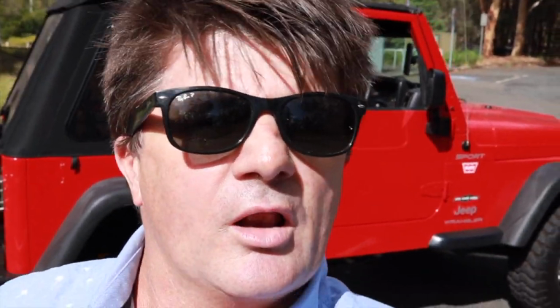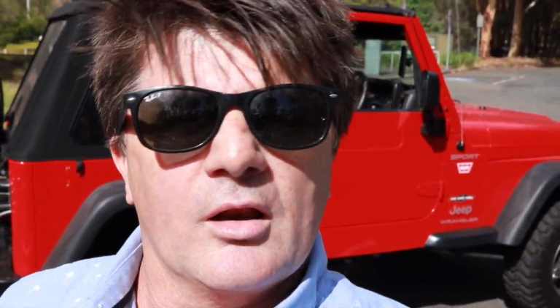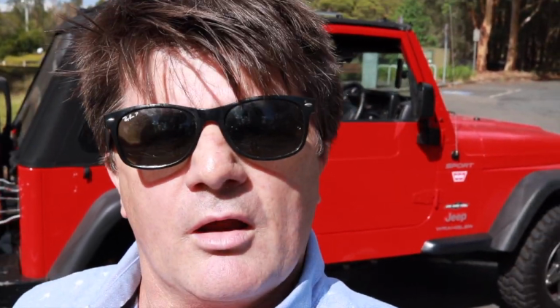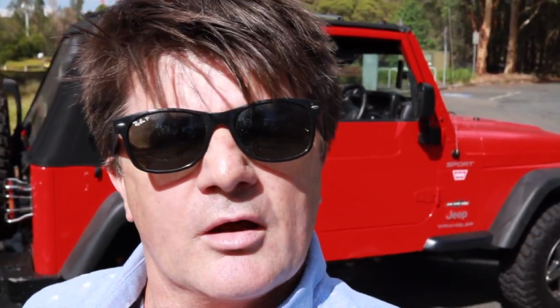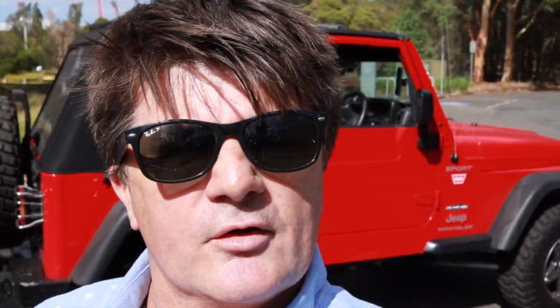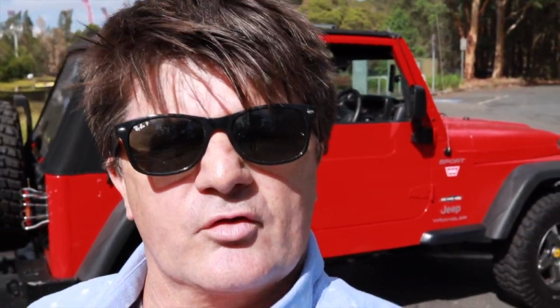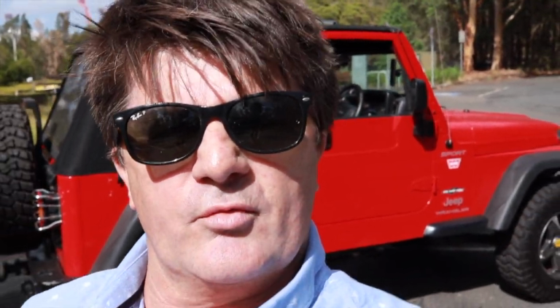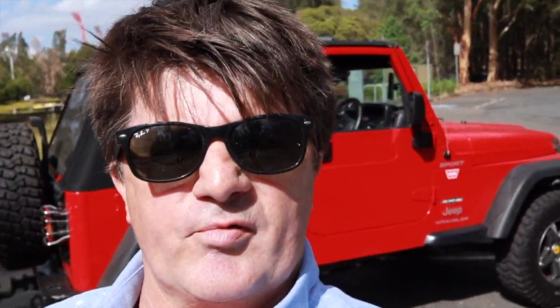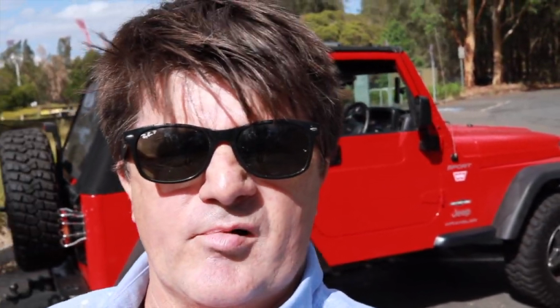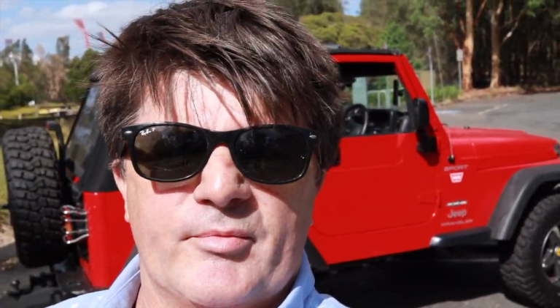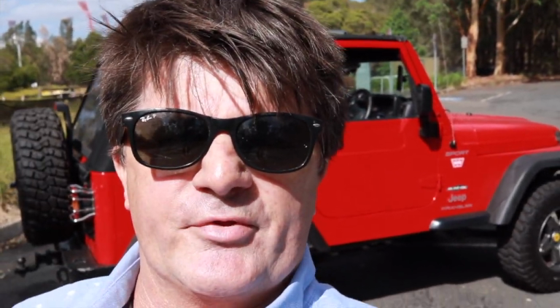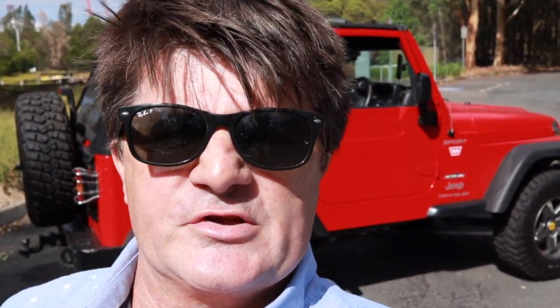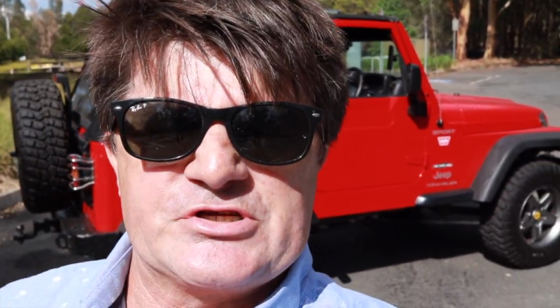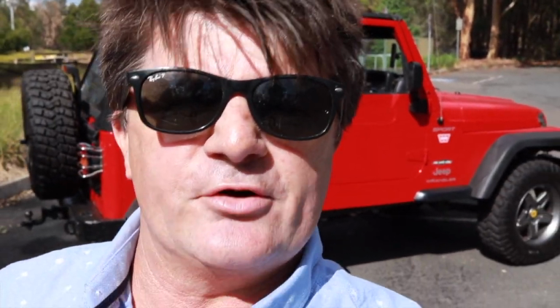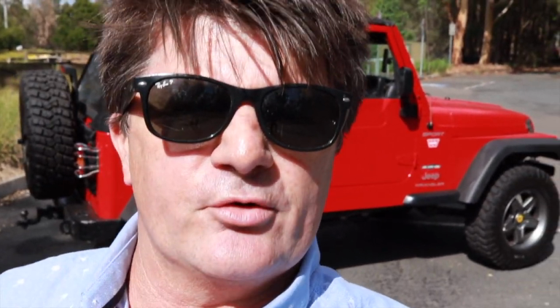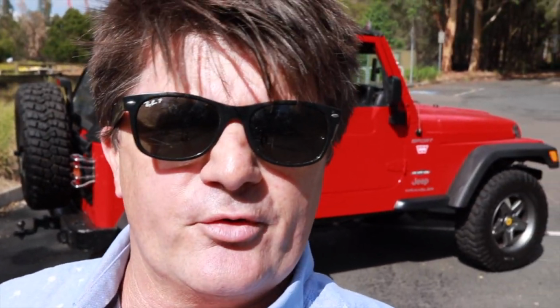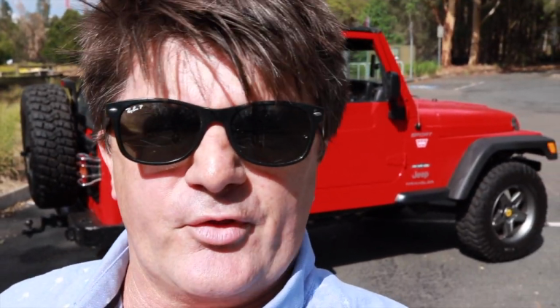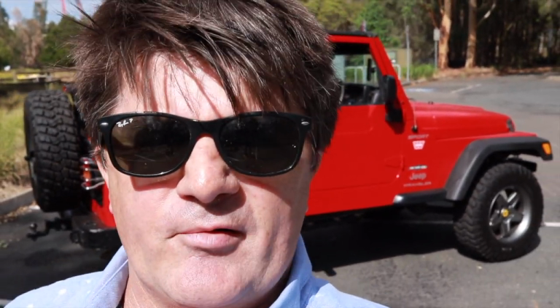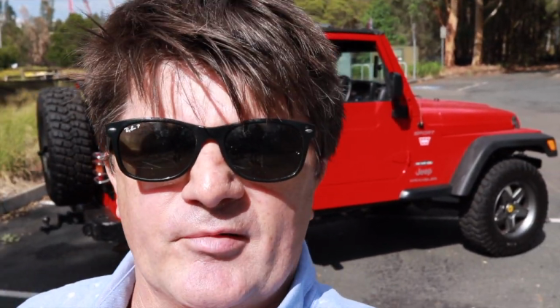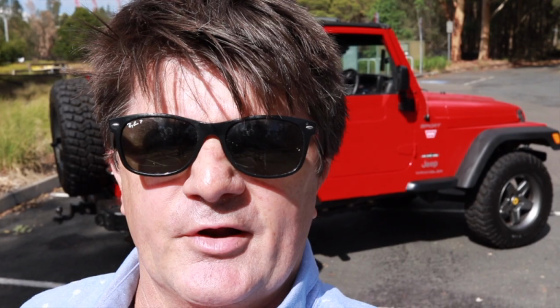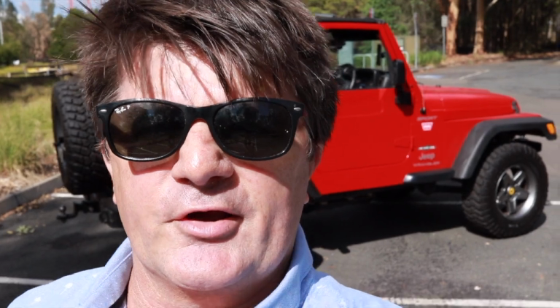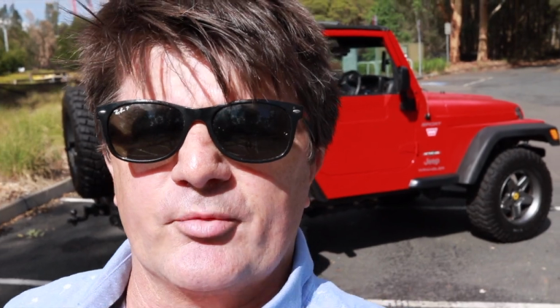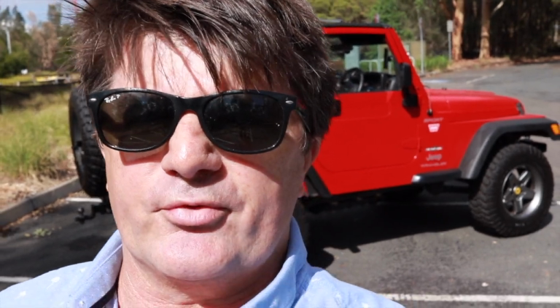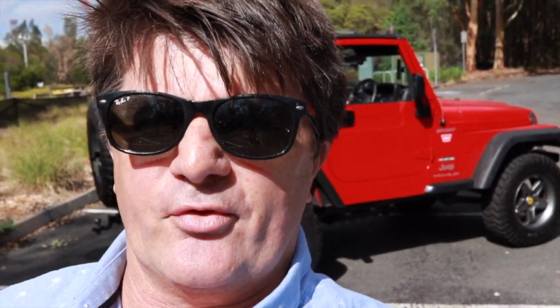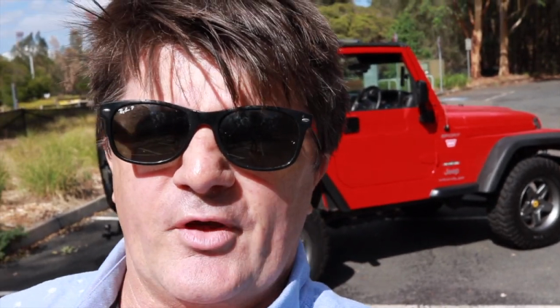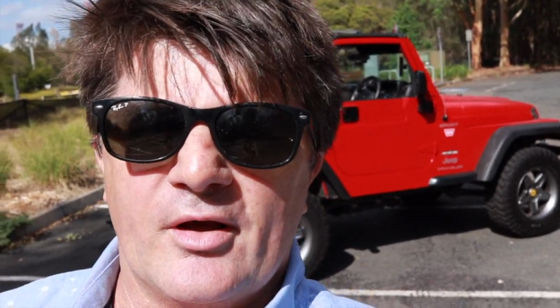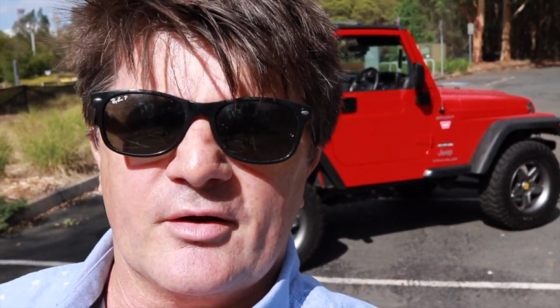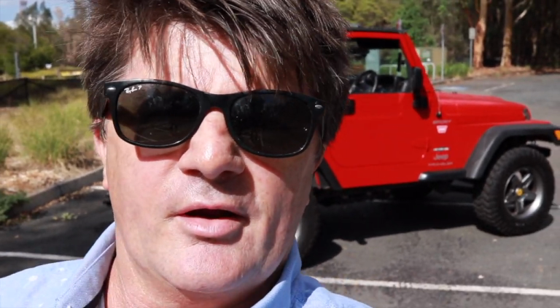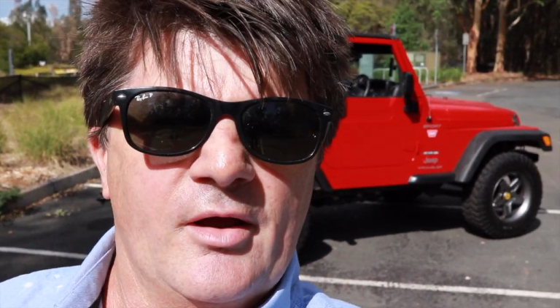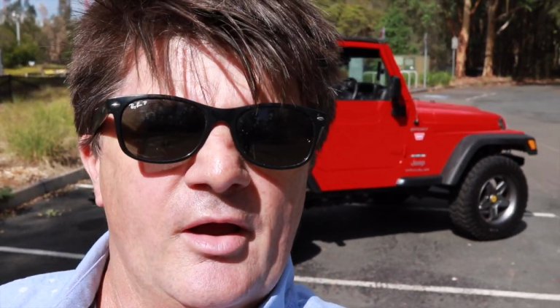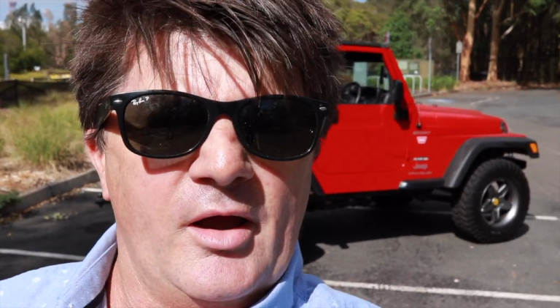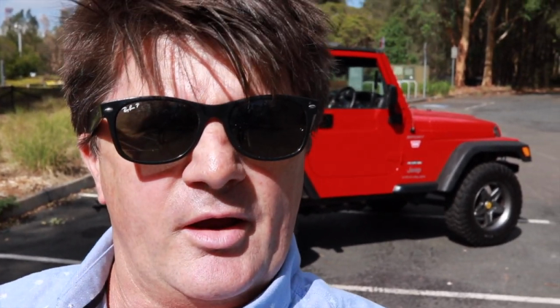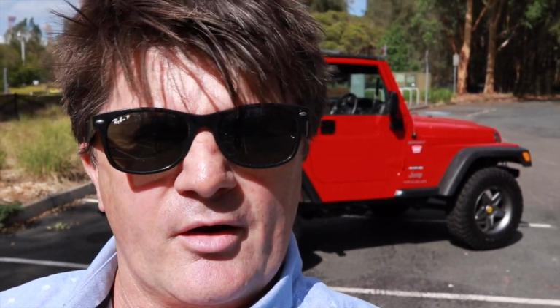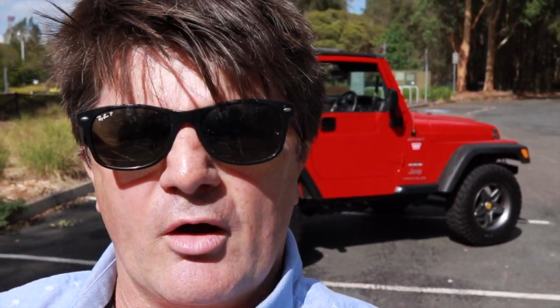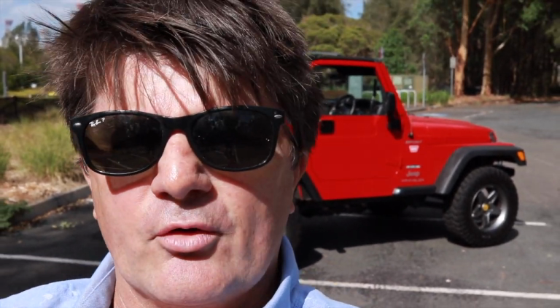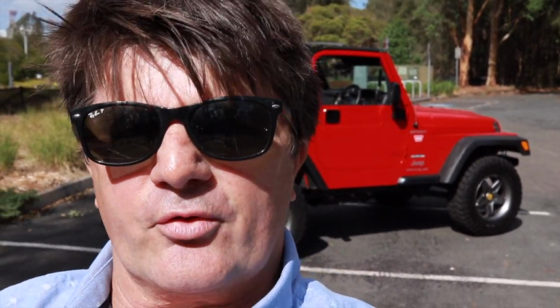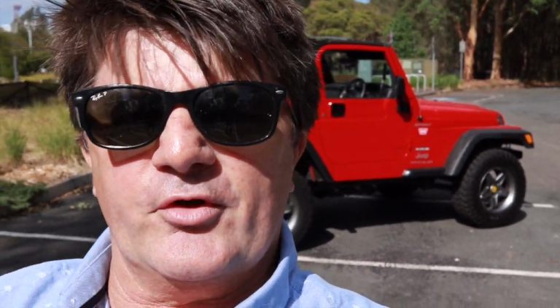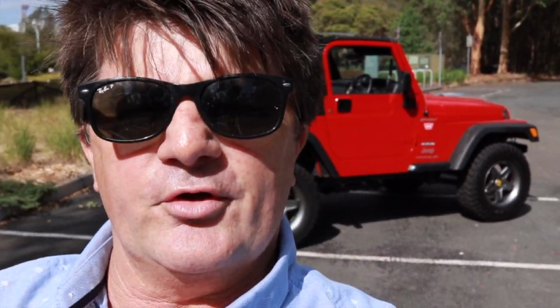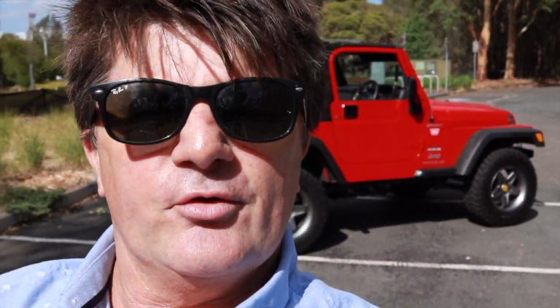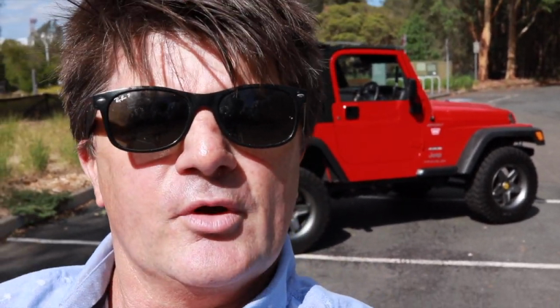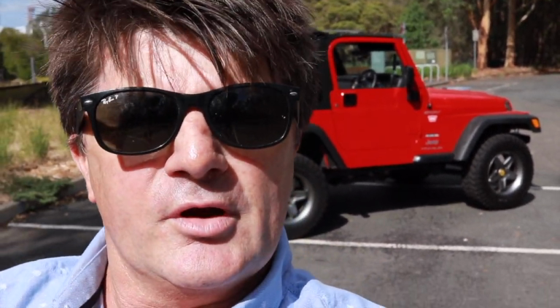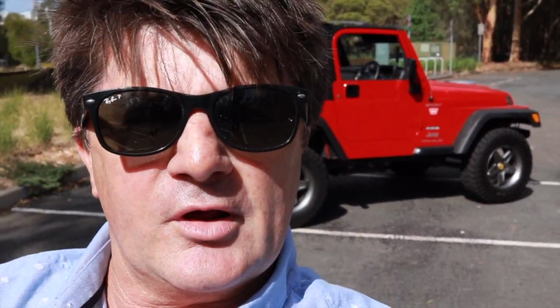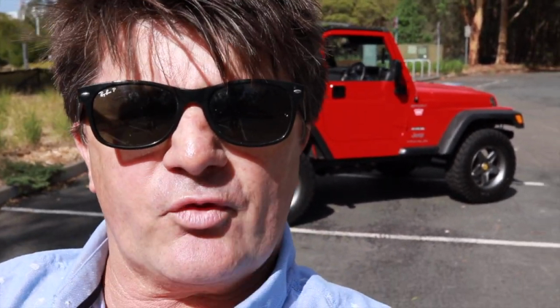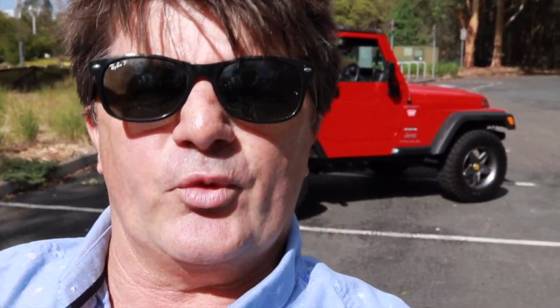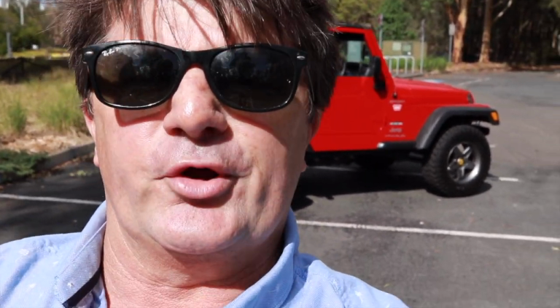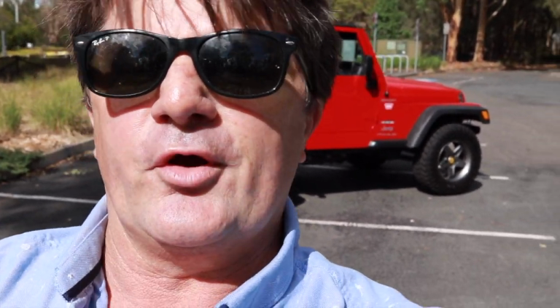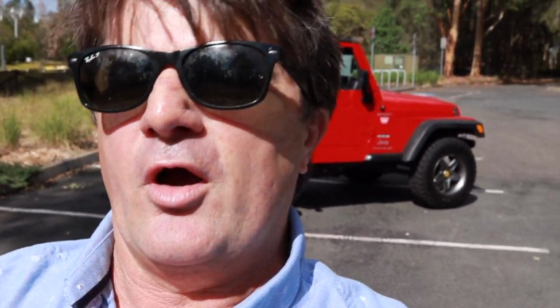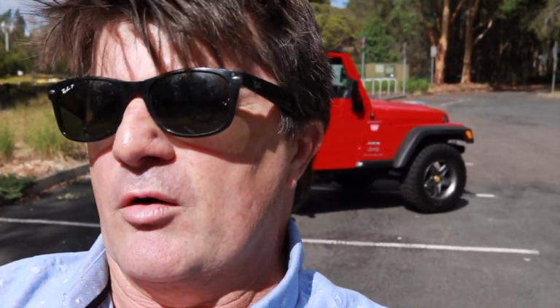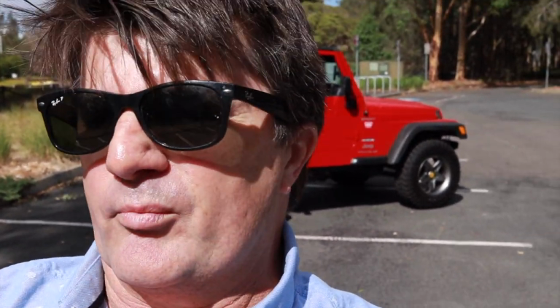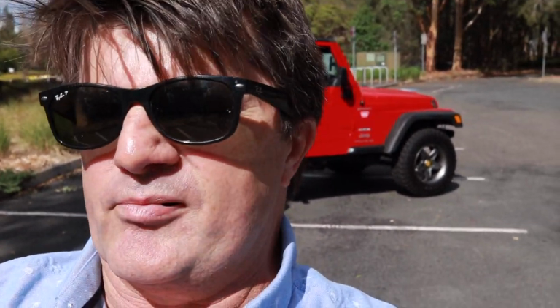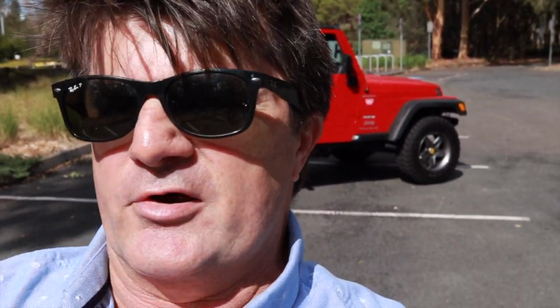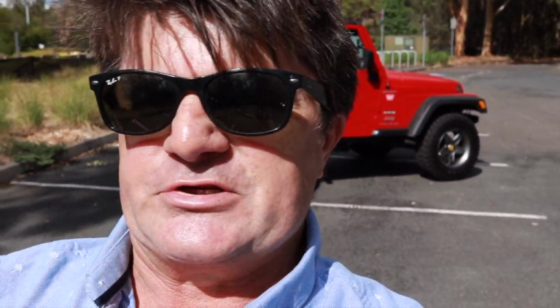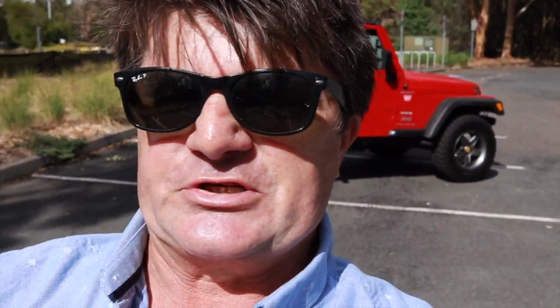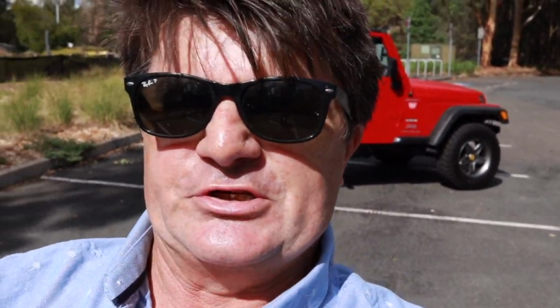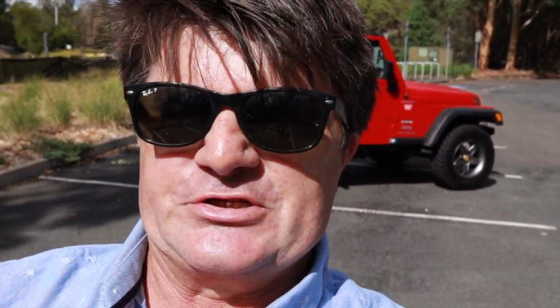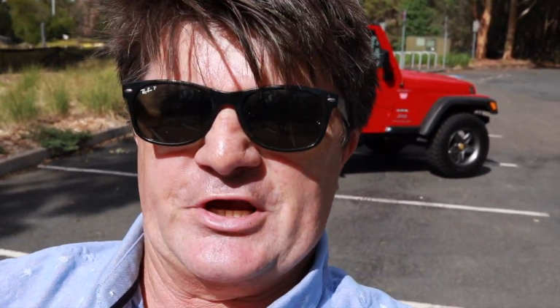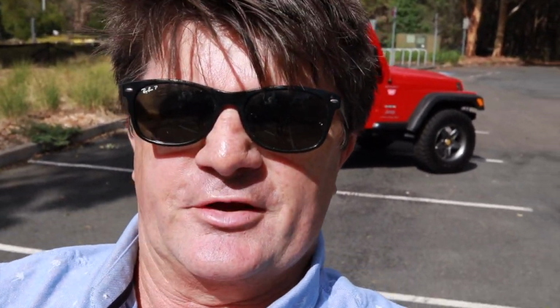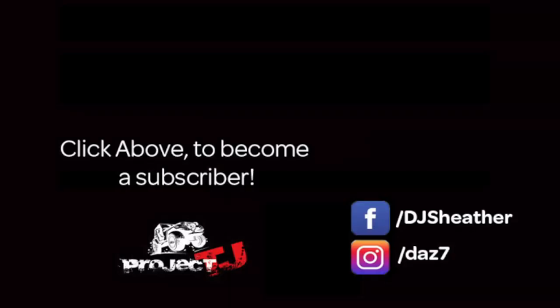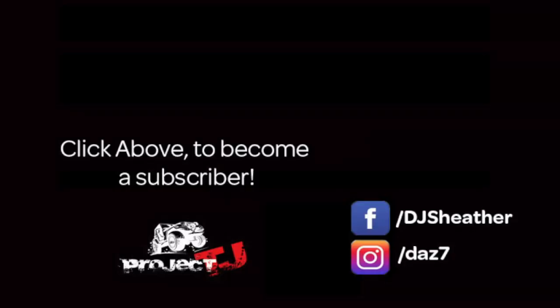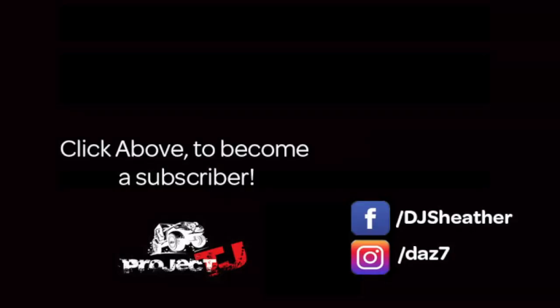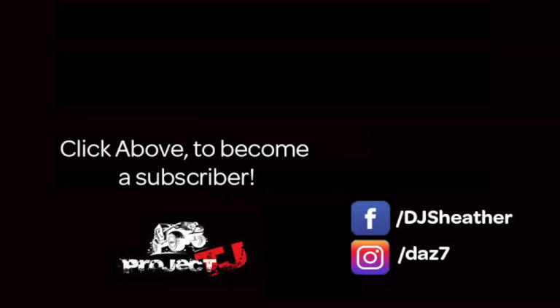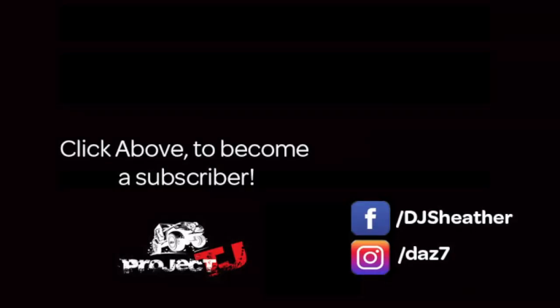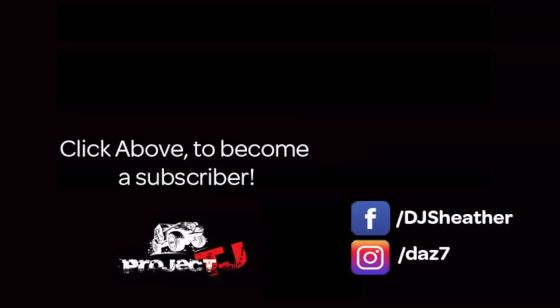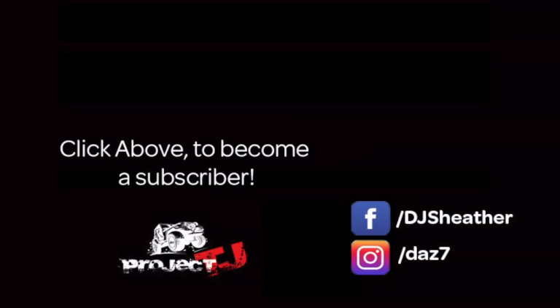That's it for this week guys. Like and subscribe to the channel because that really helps us out. I'll see you next week on Project TJ. Bye!